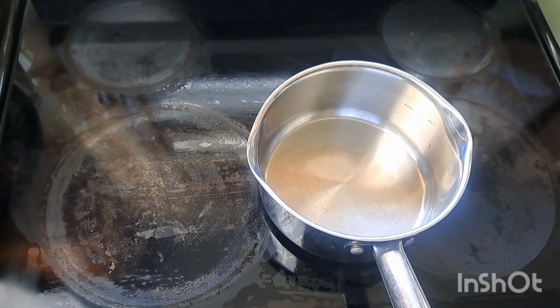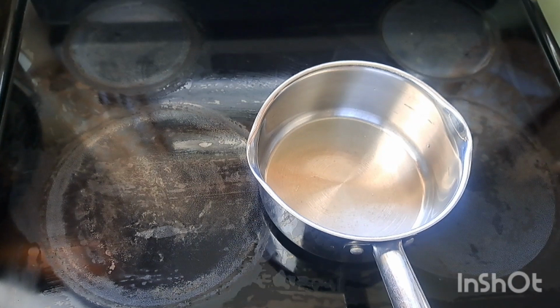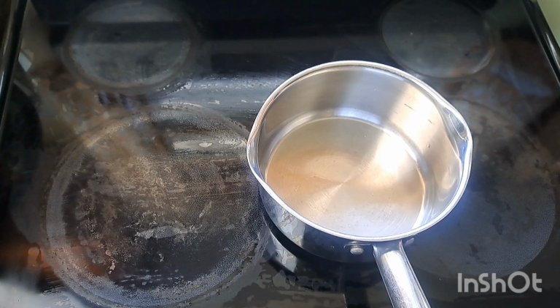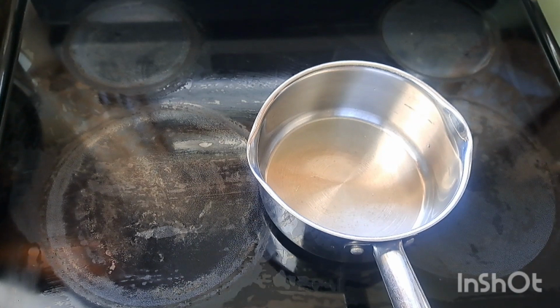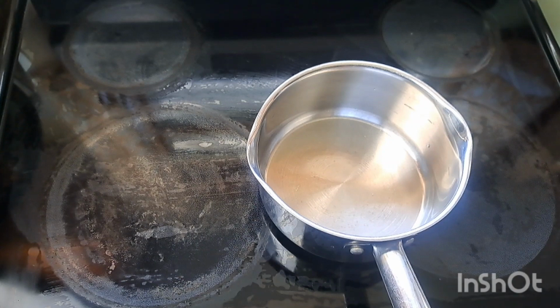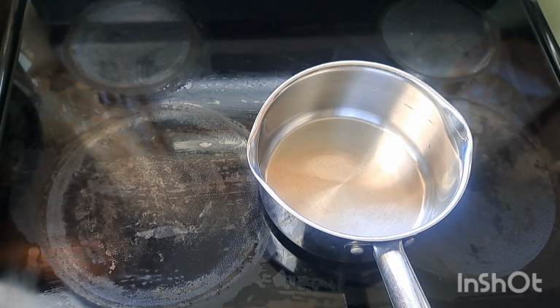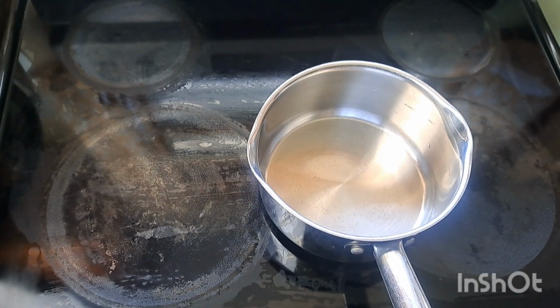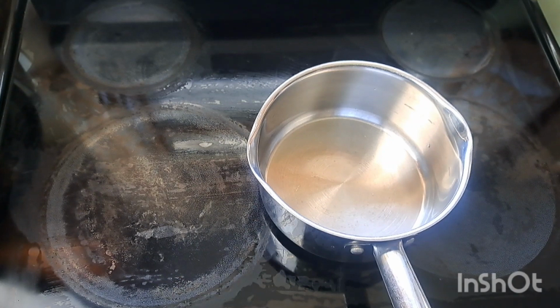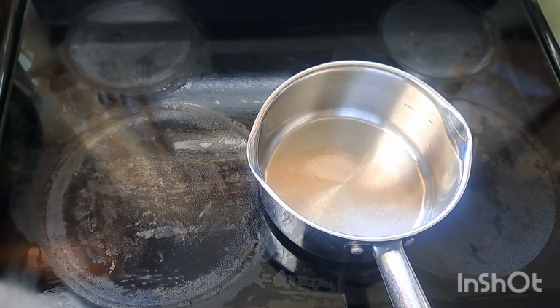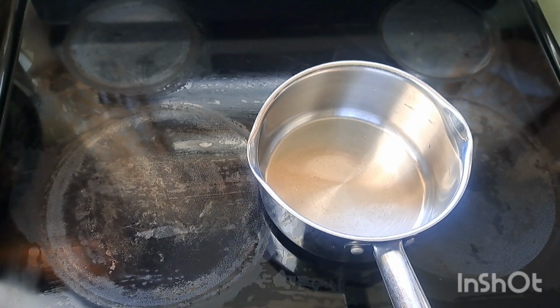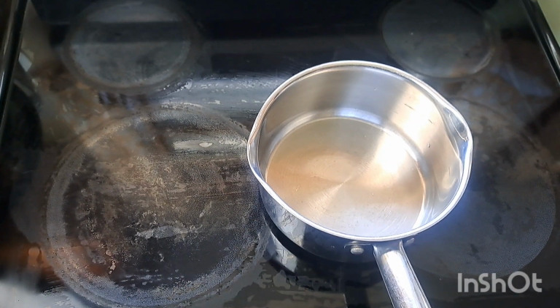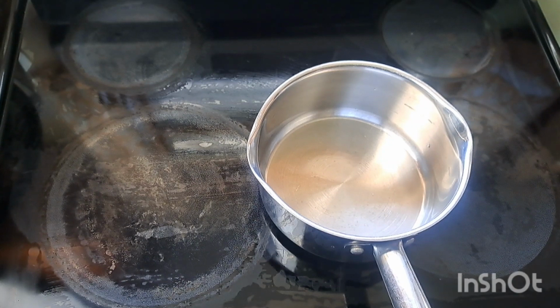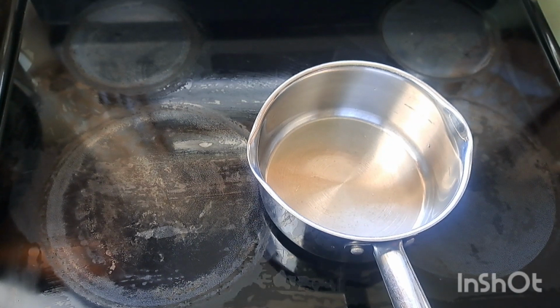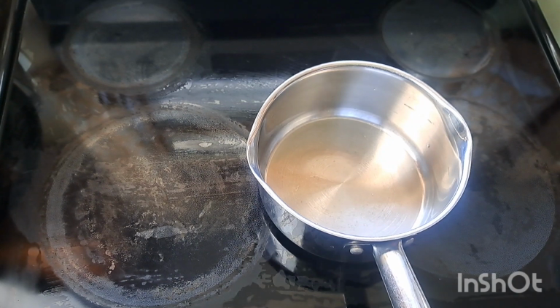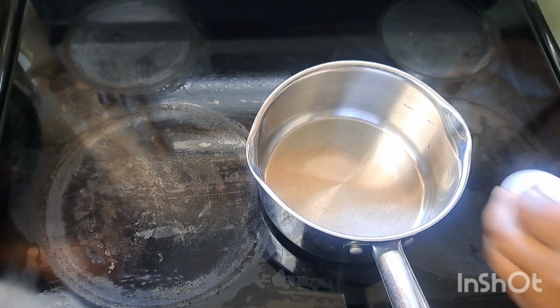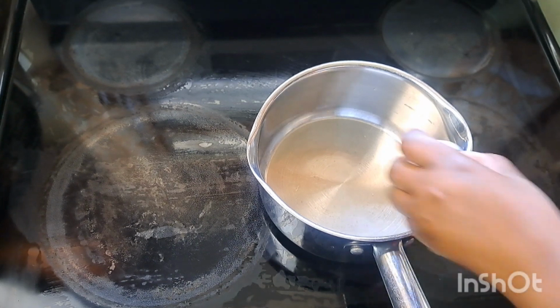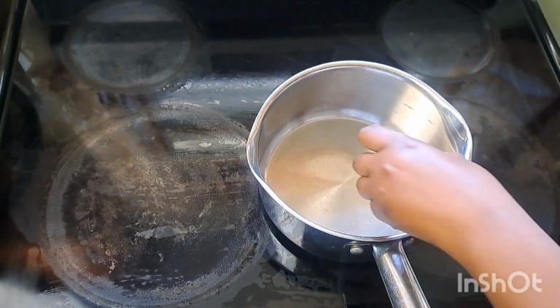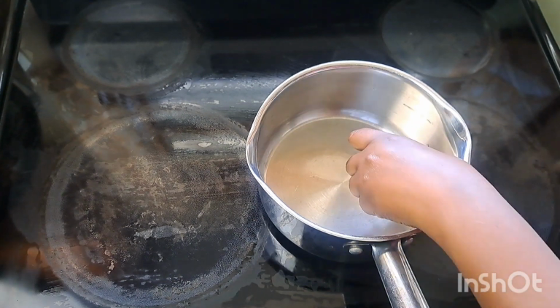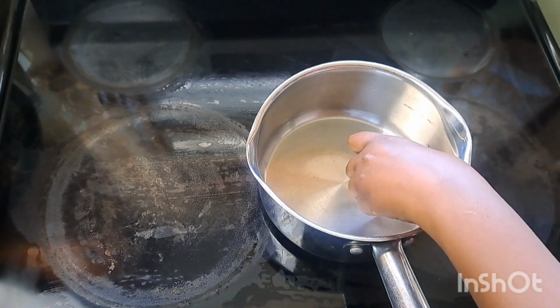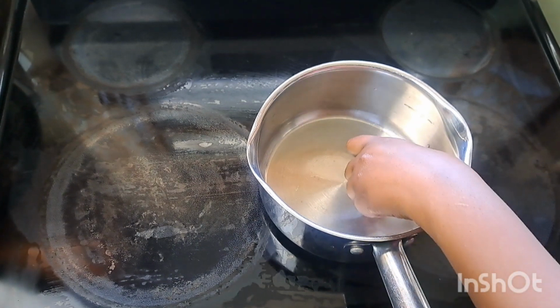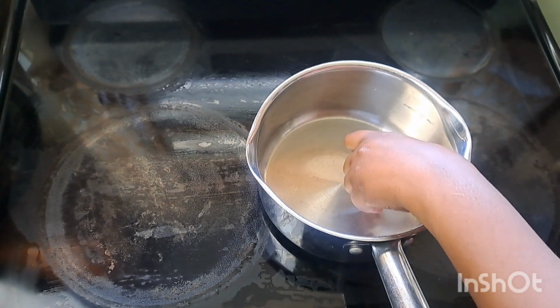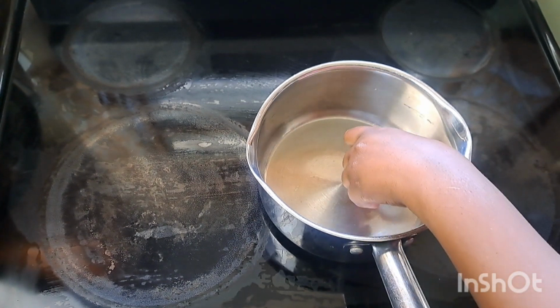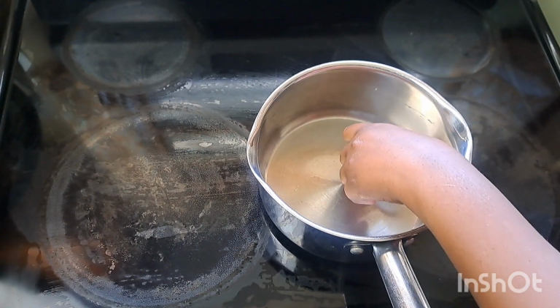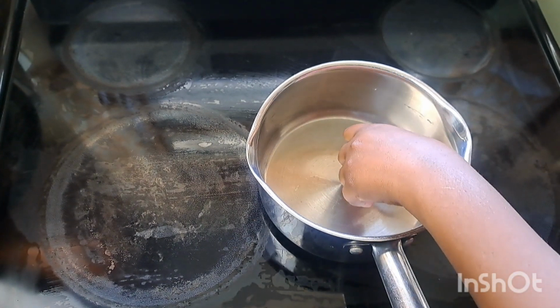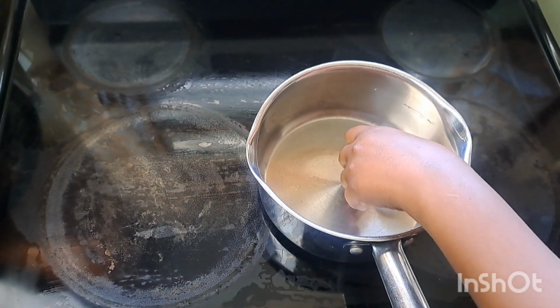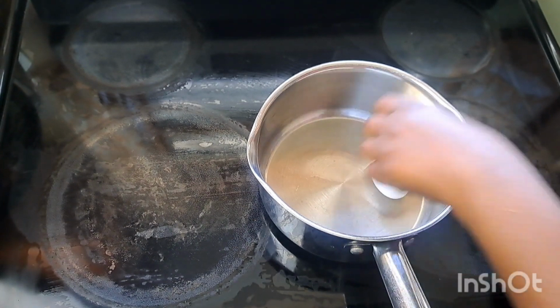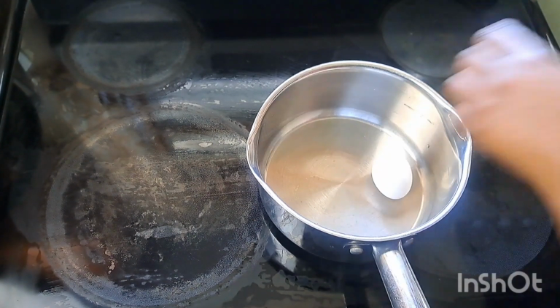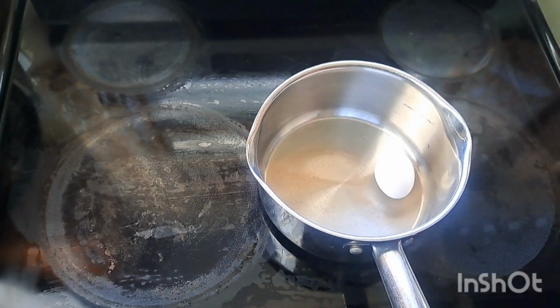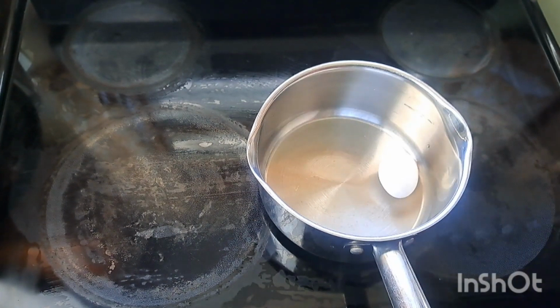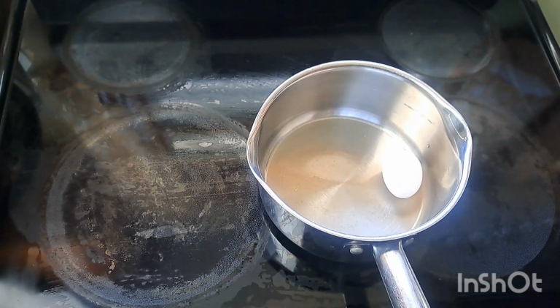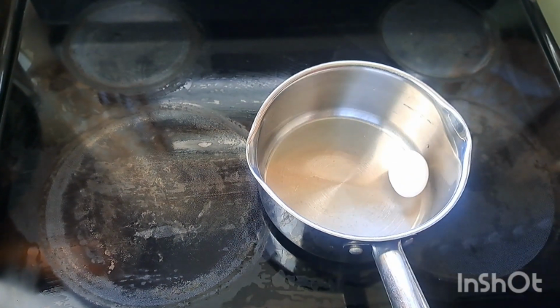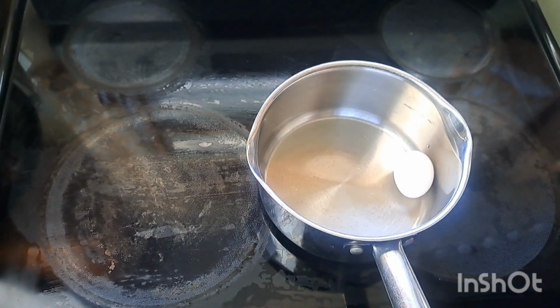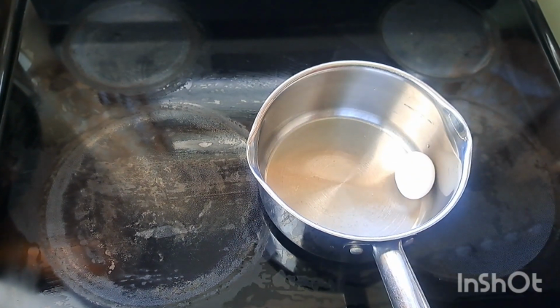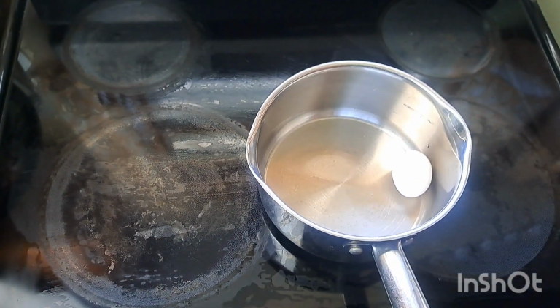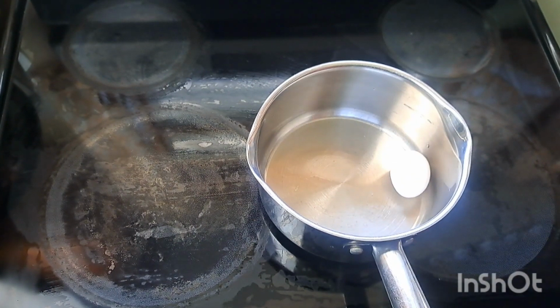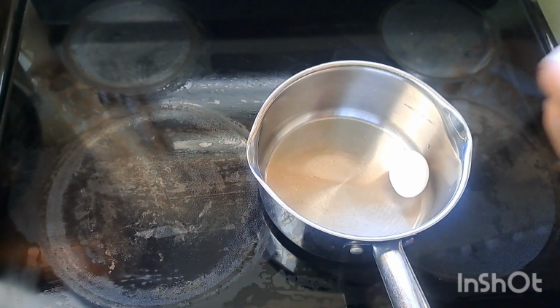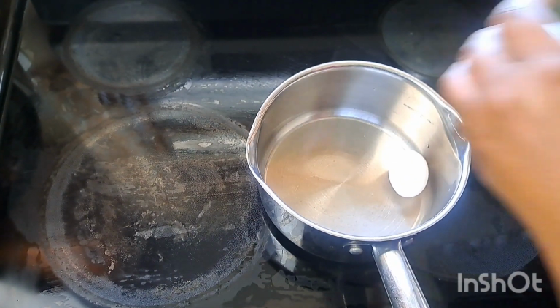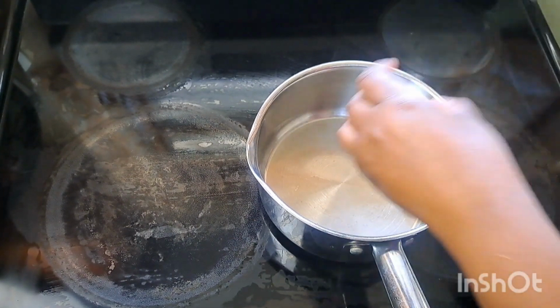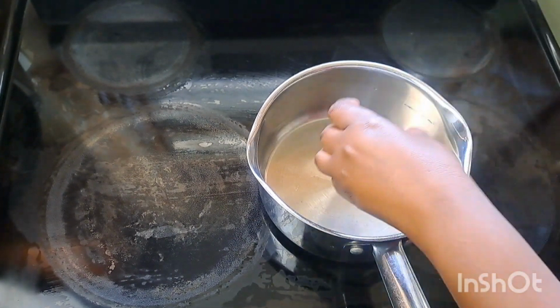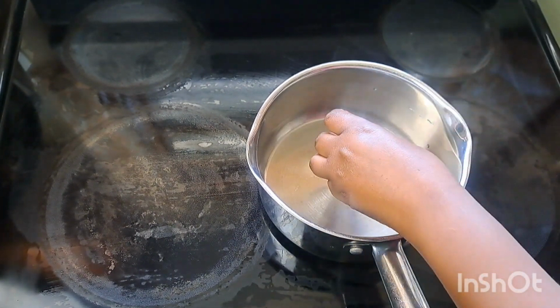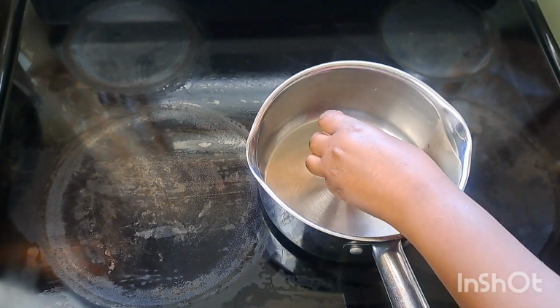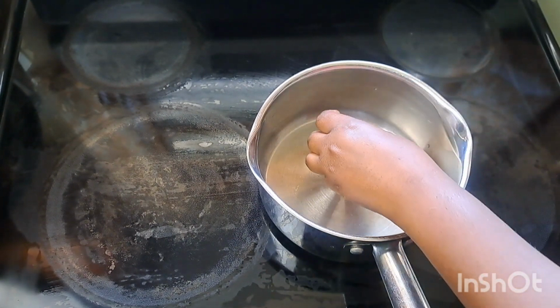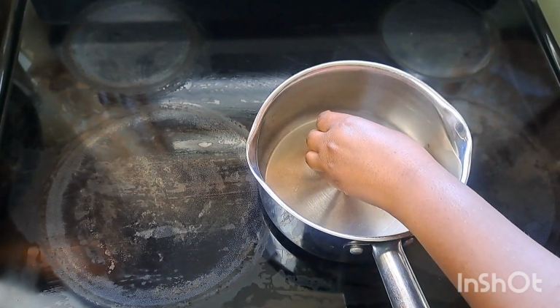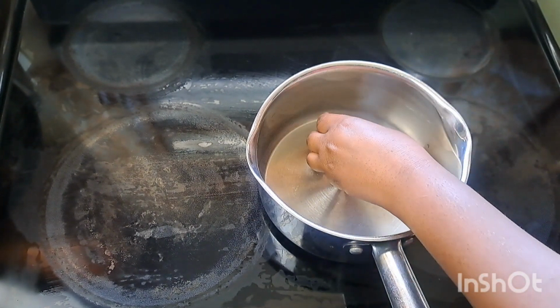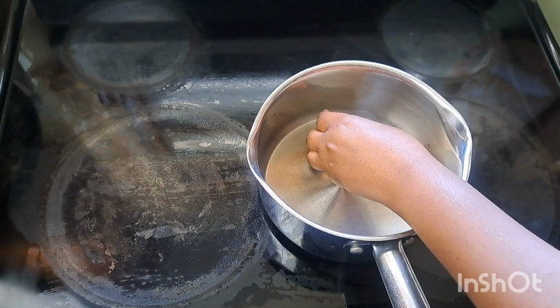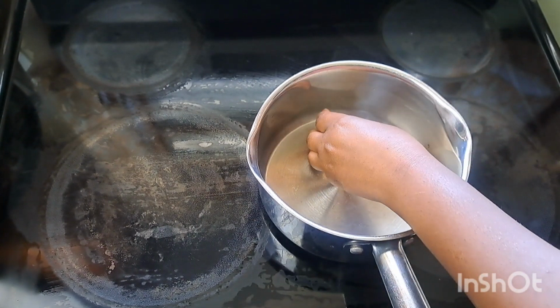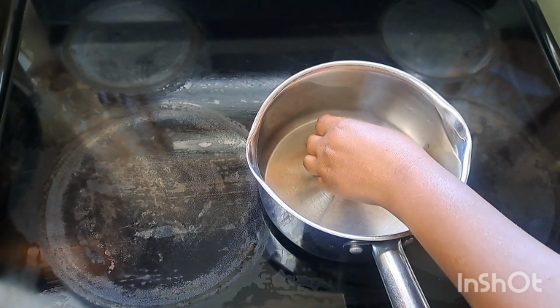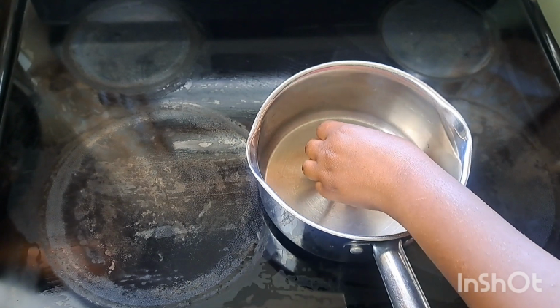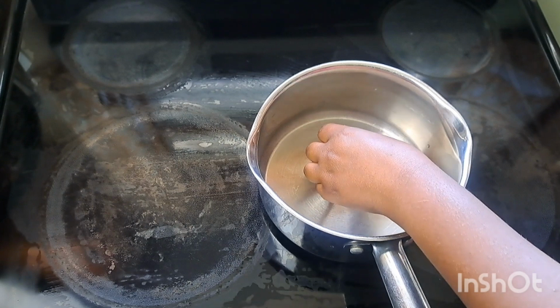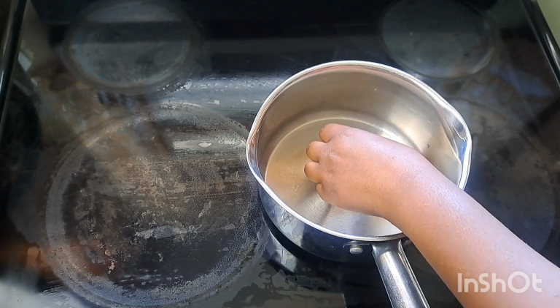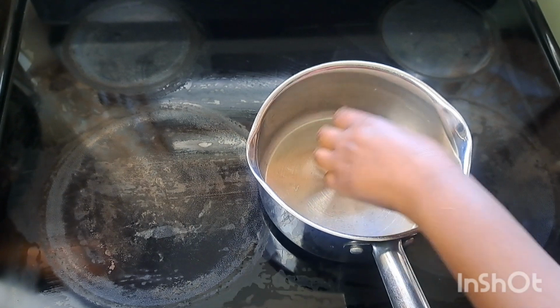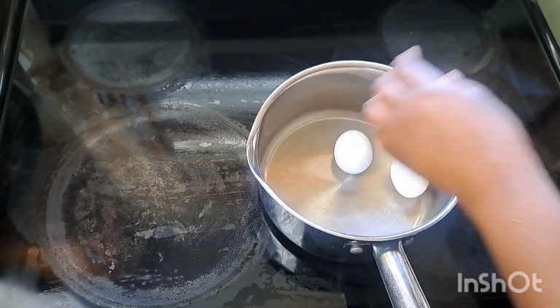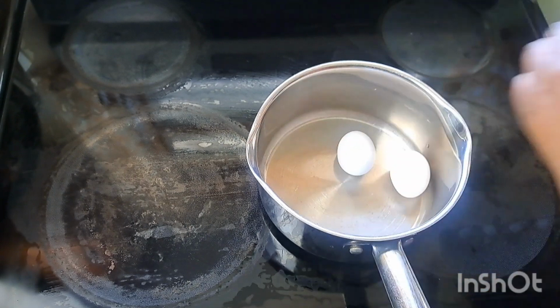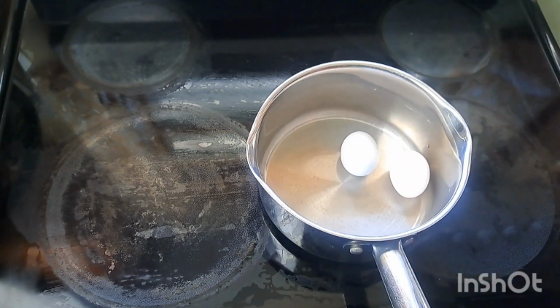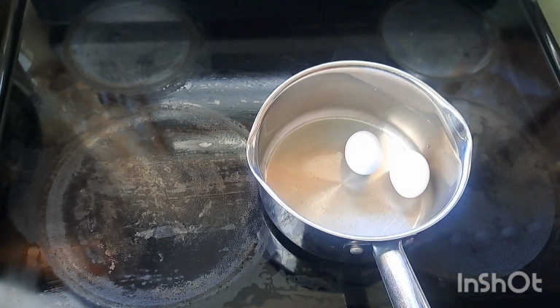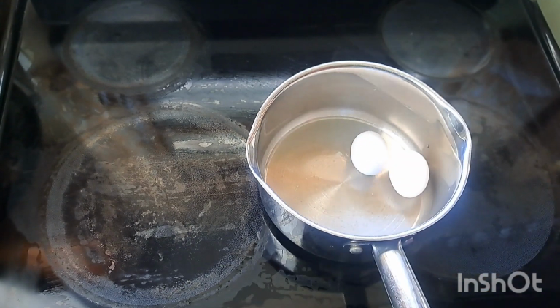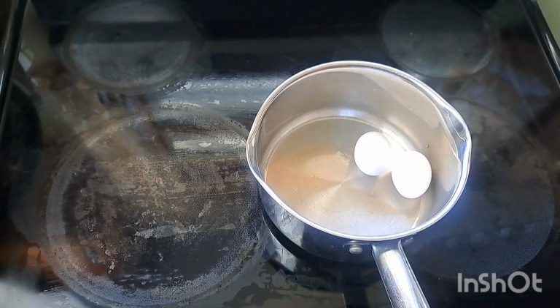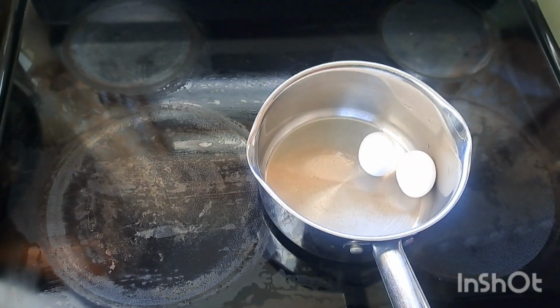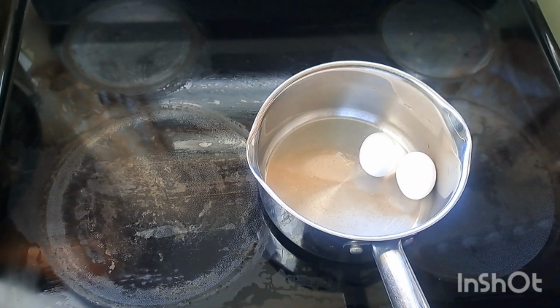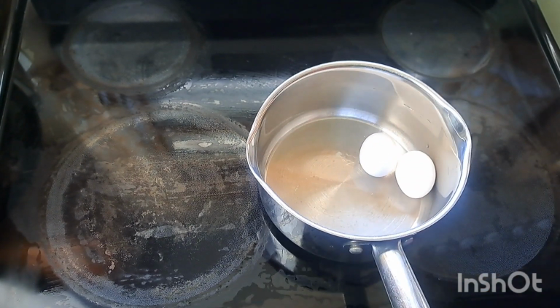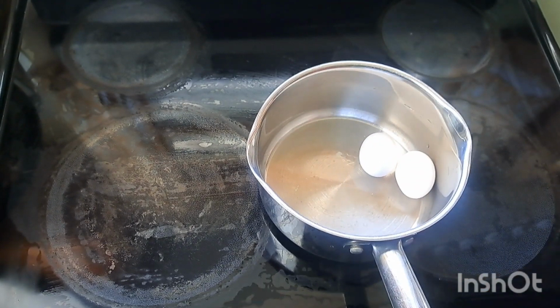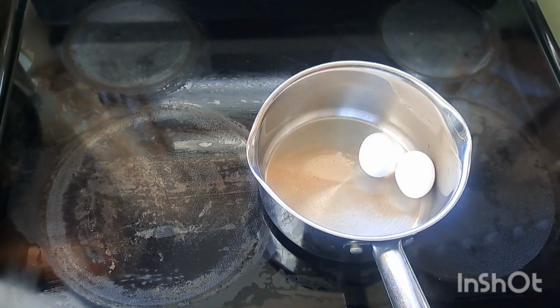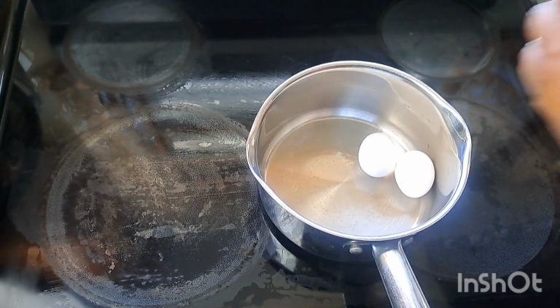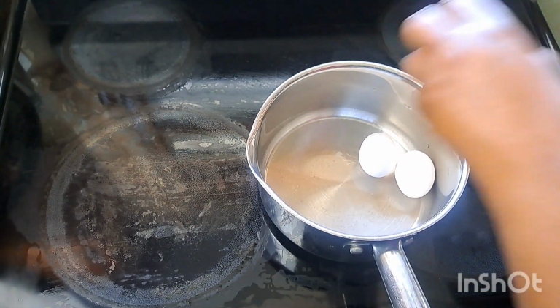Welcome back to another video. Today I'm going to show you how to boil eggs perfectly.